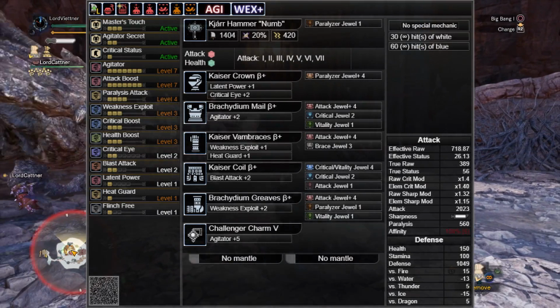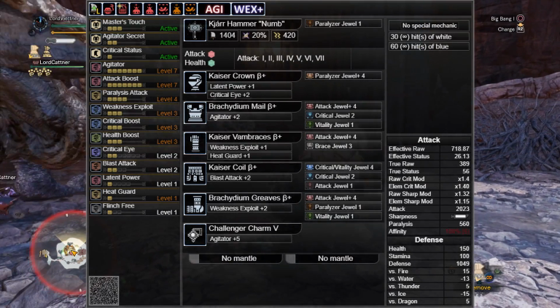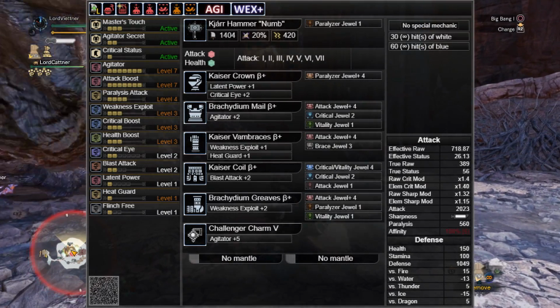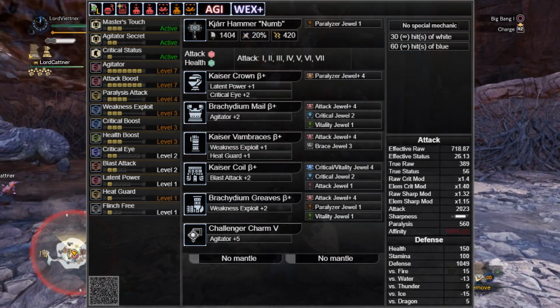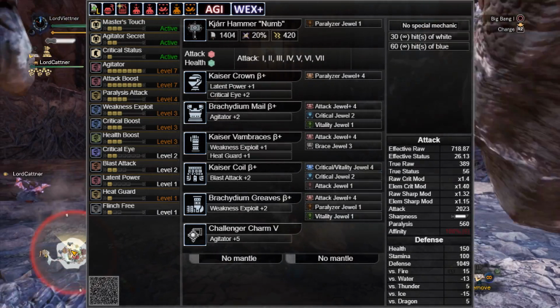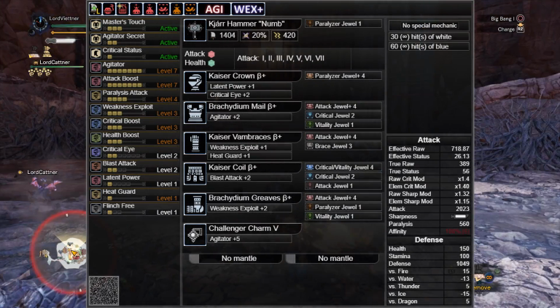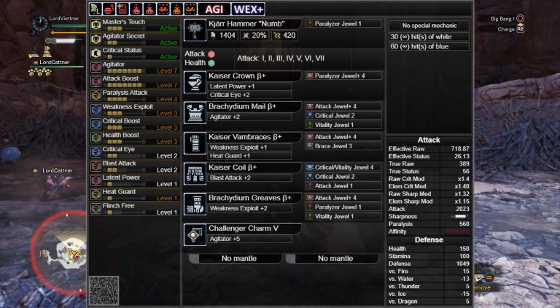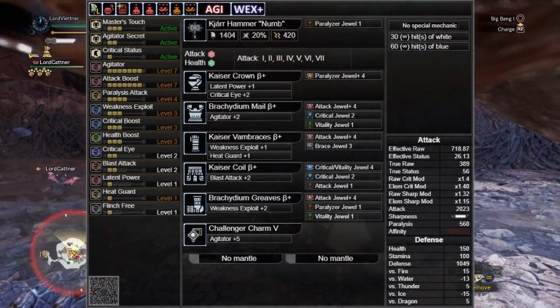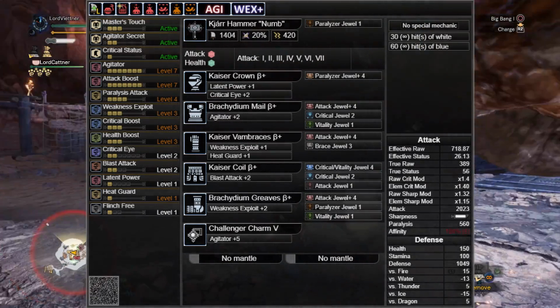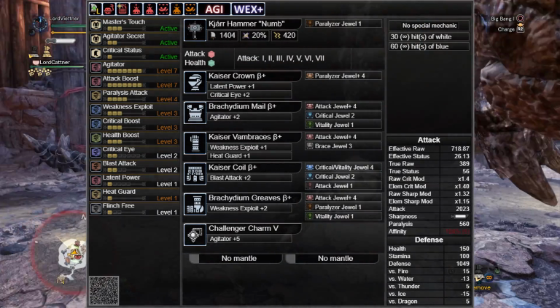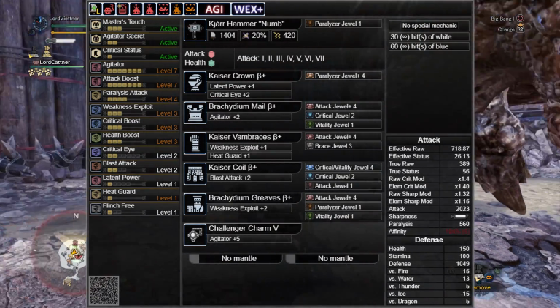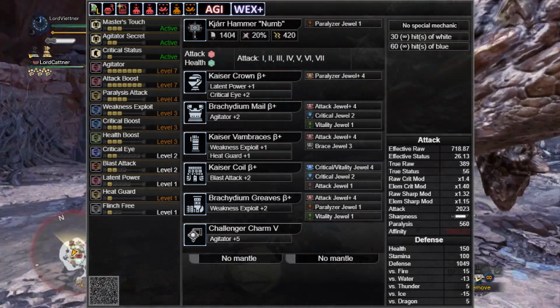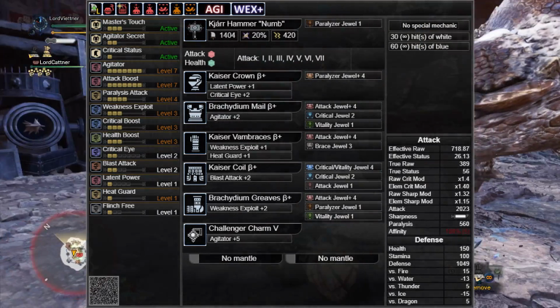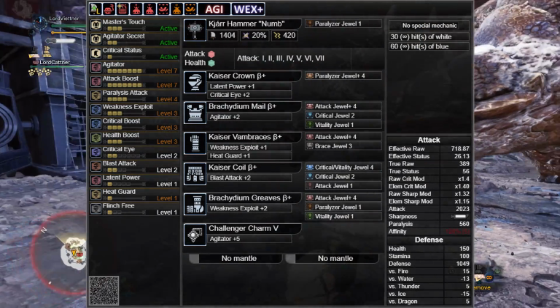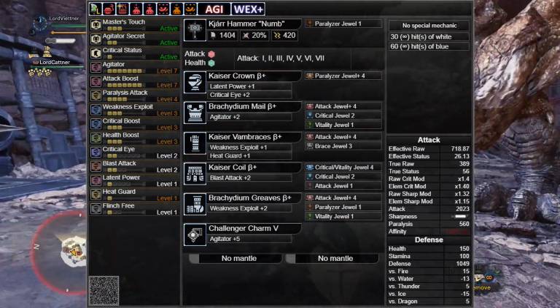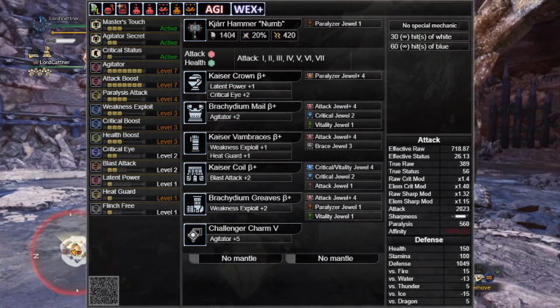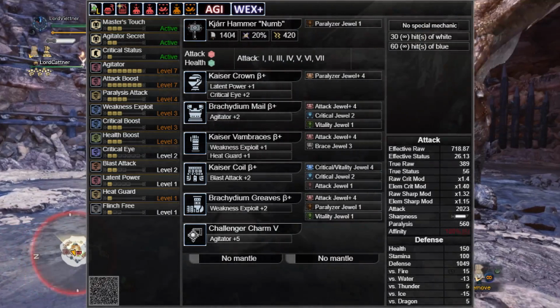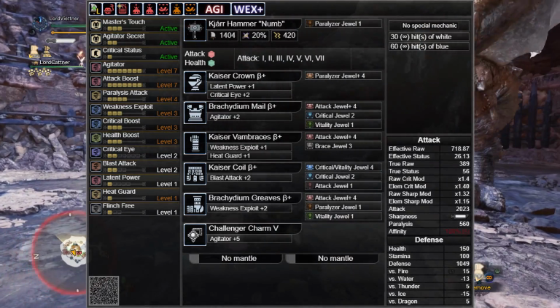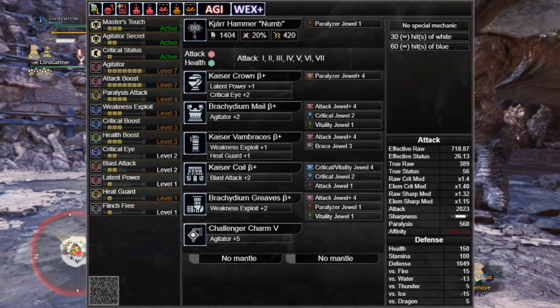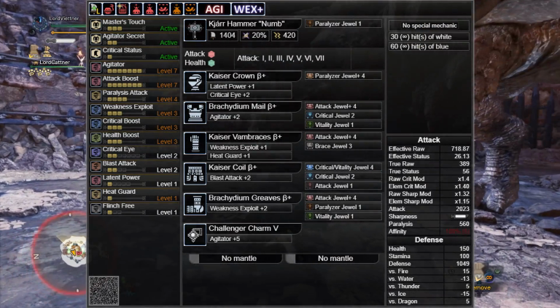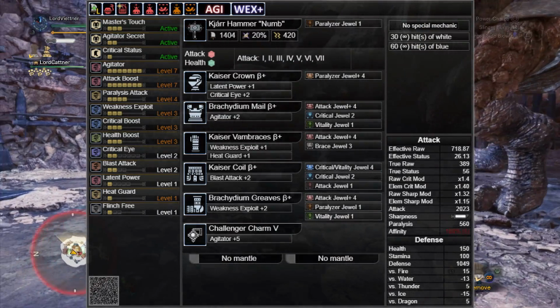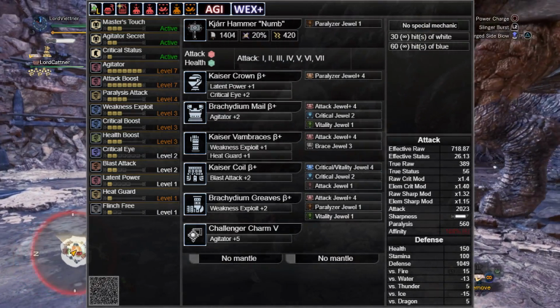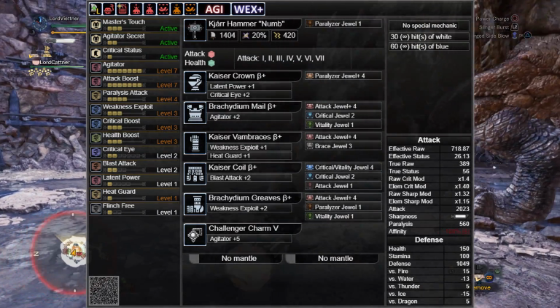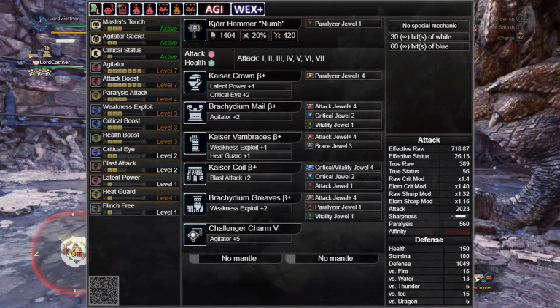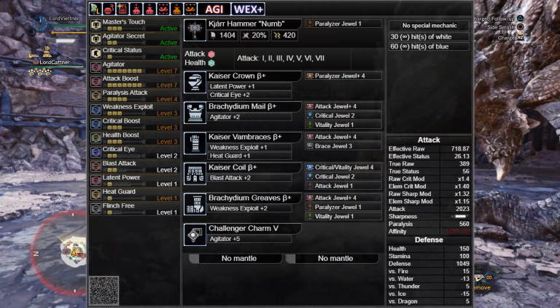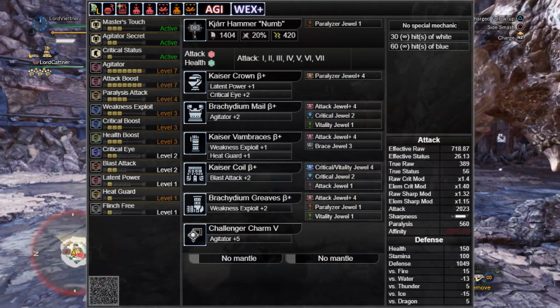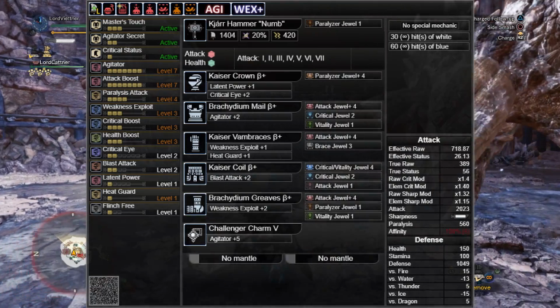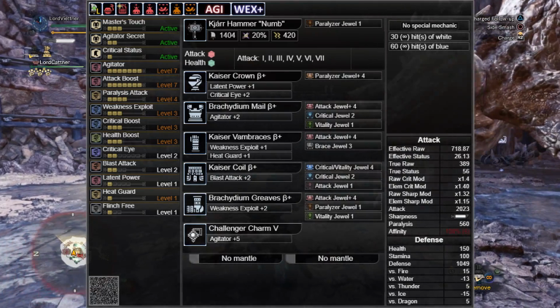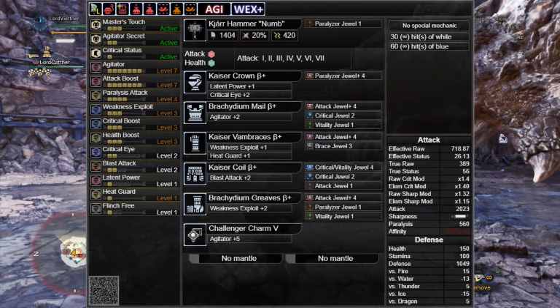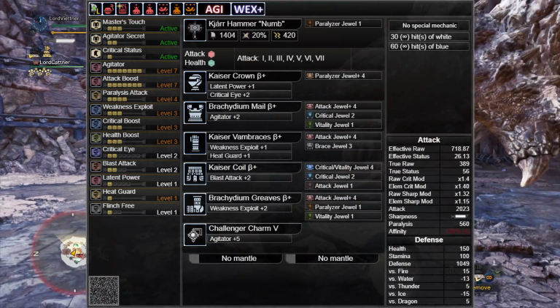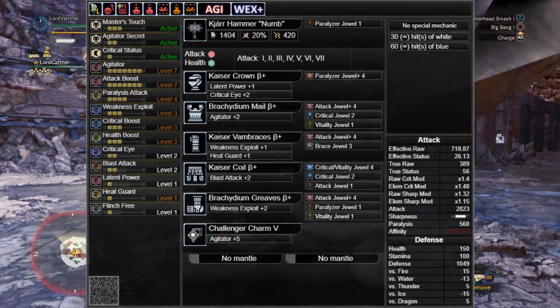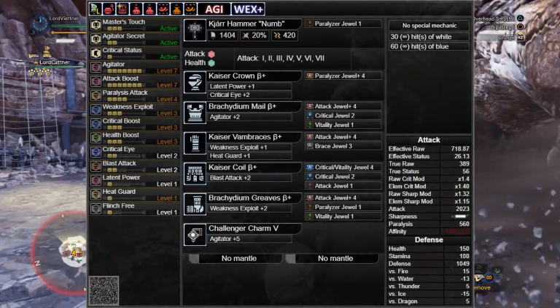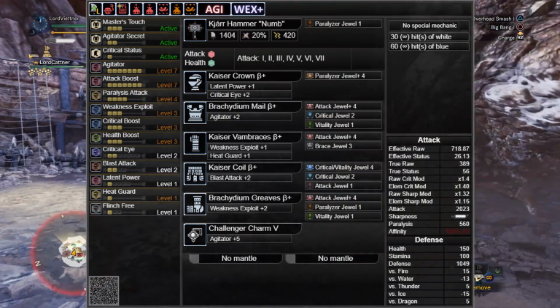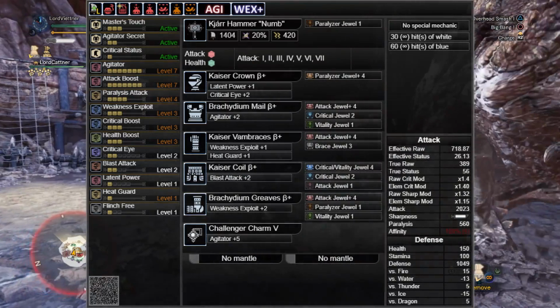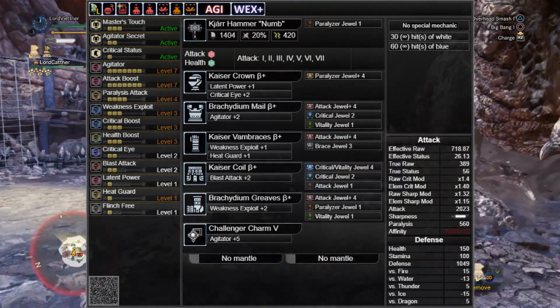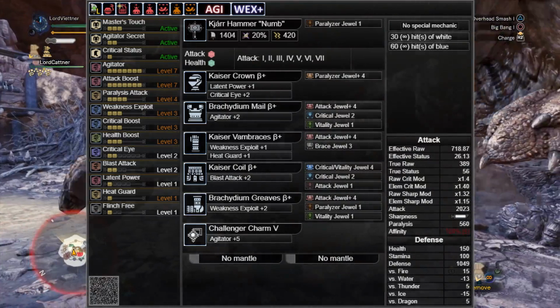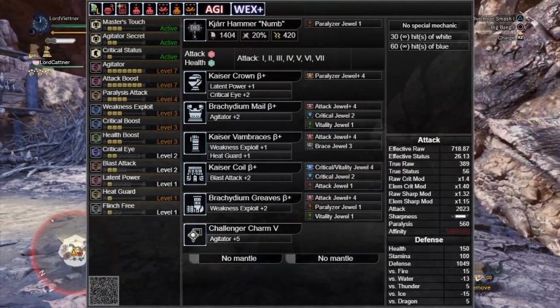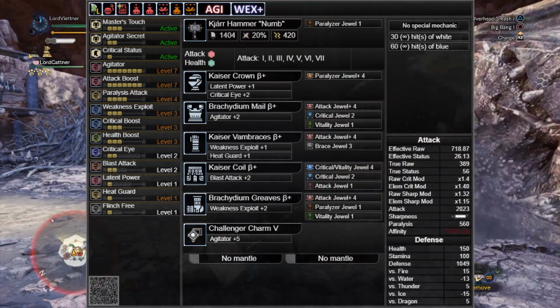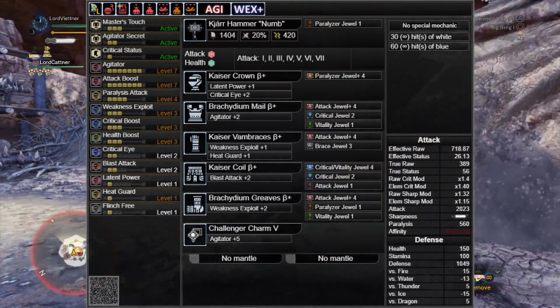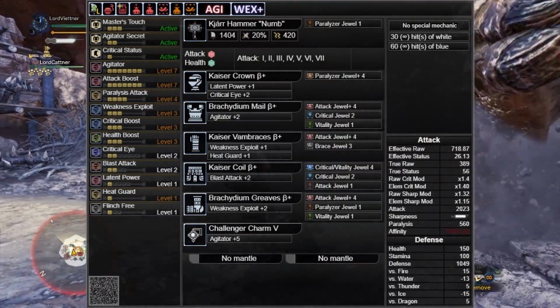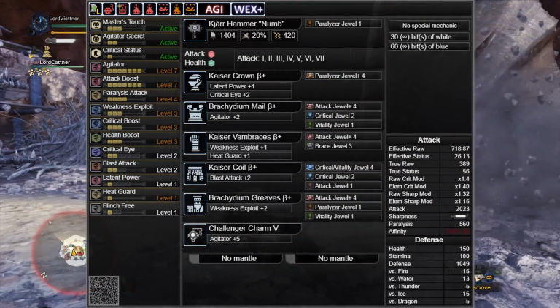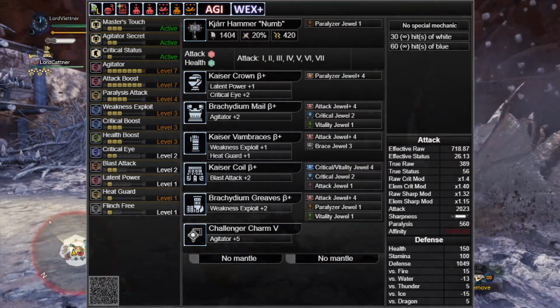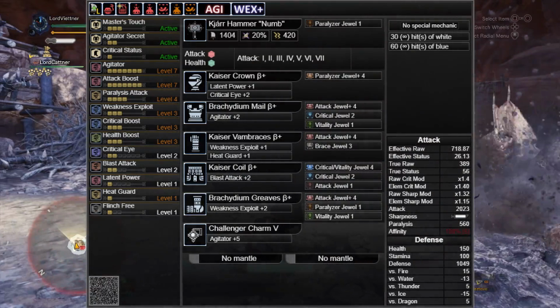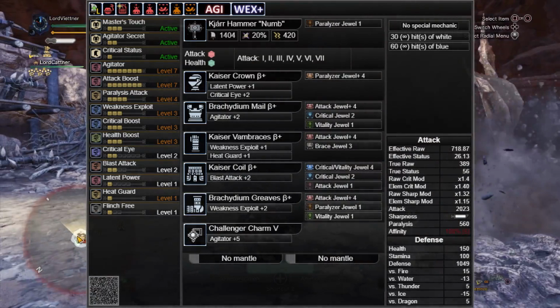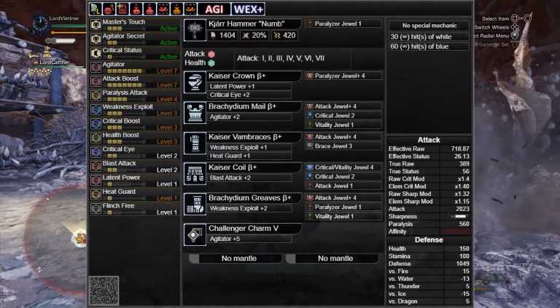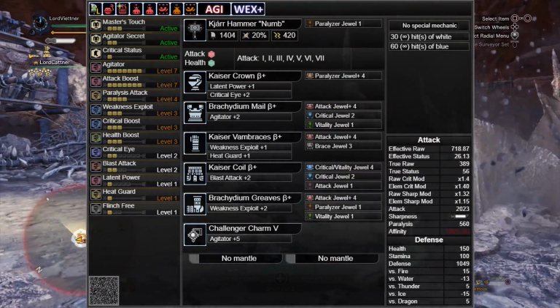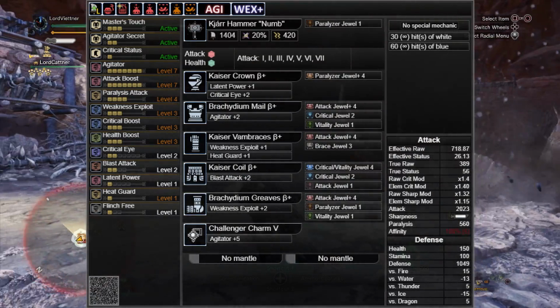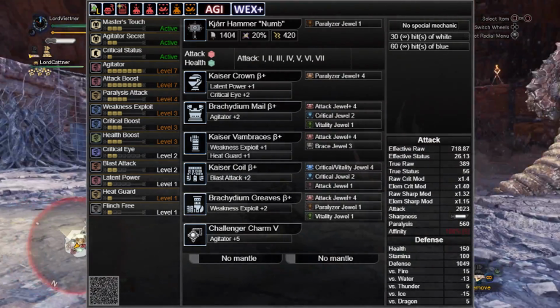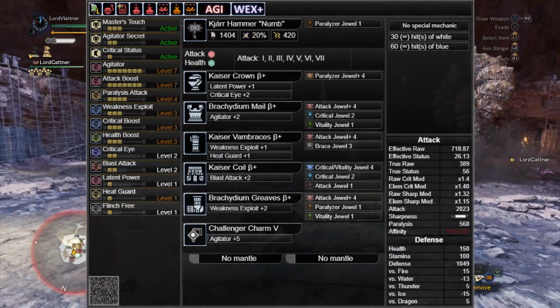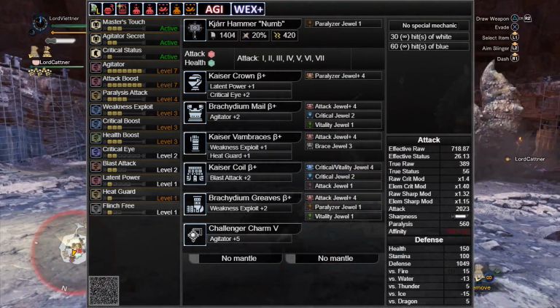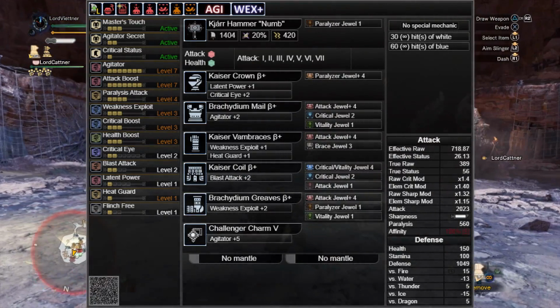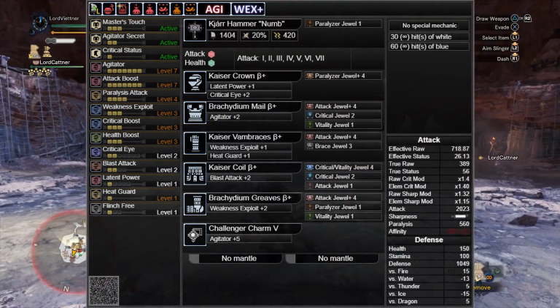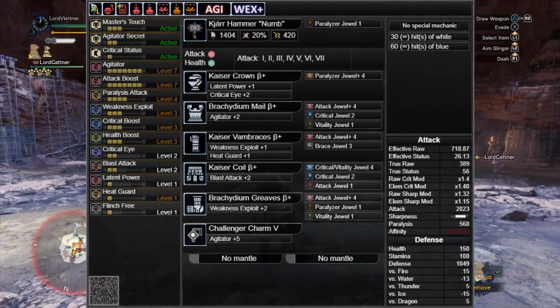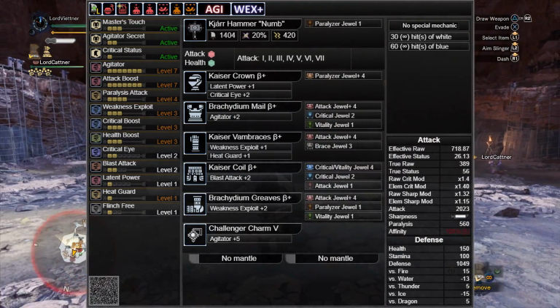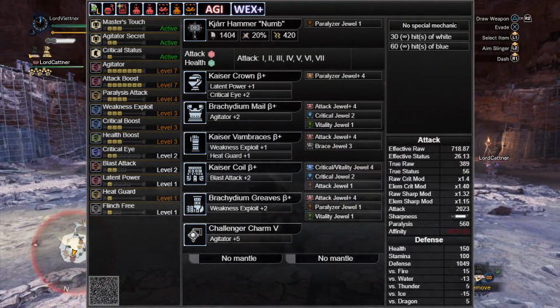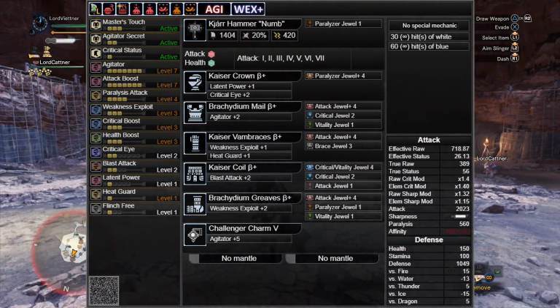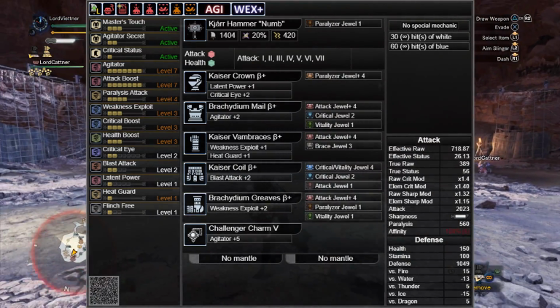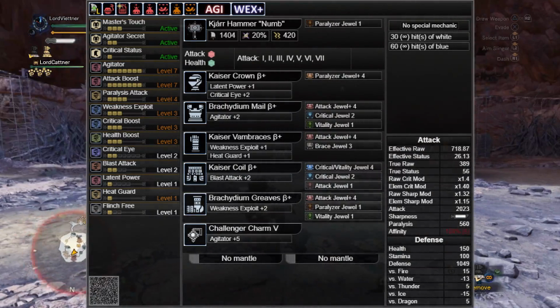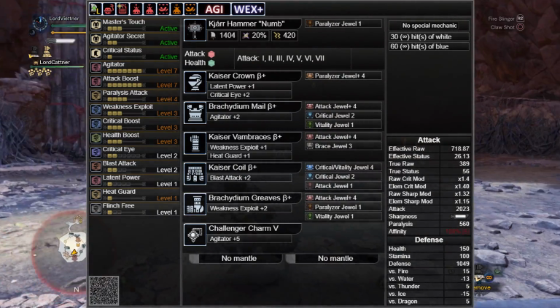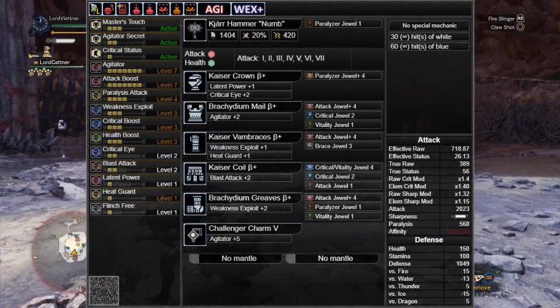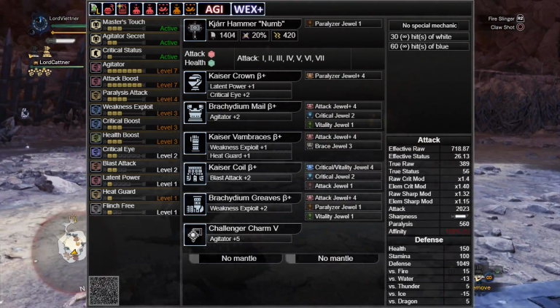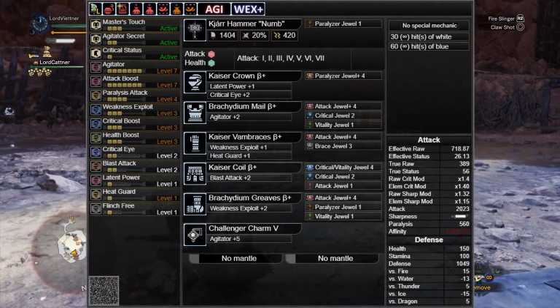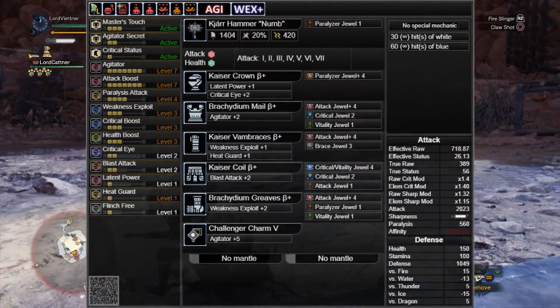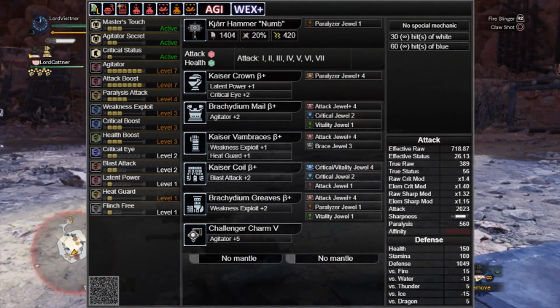You can actually completely drop Attack Boost if you'd like to fit in other skills, as we are already 5% over the affinity cap with Agitator active.